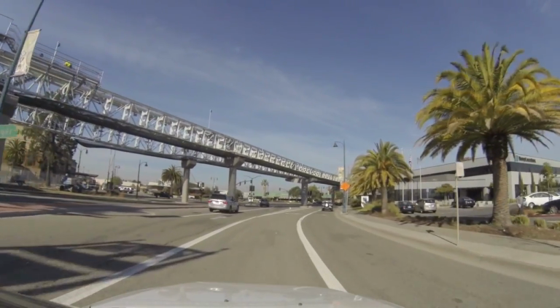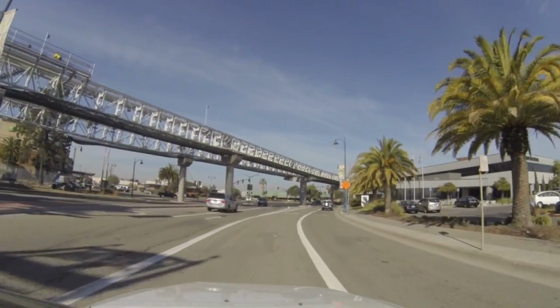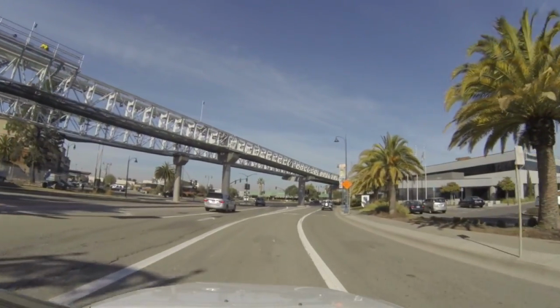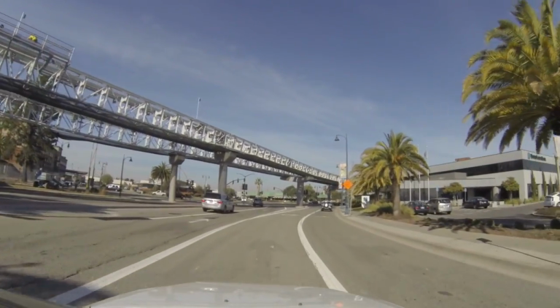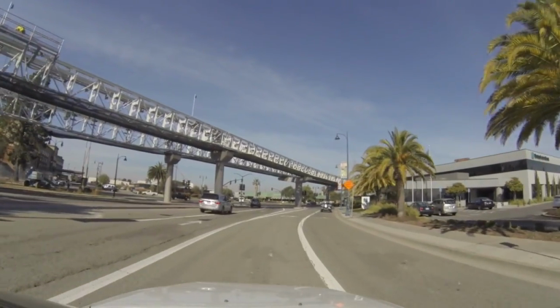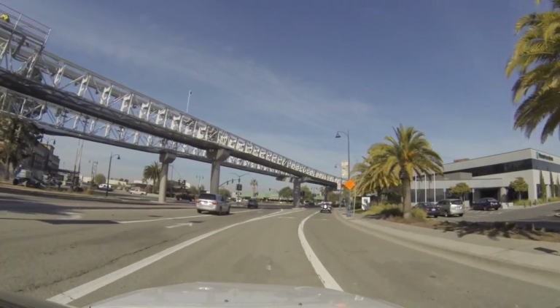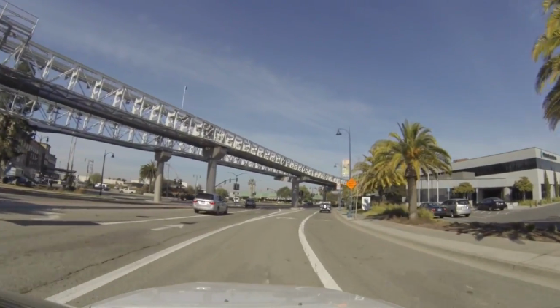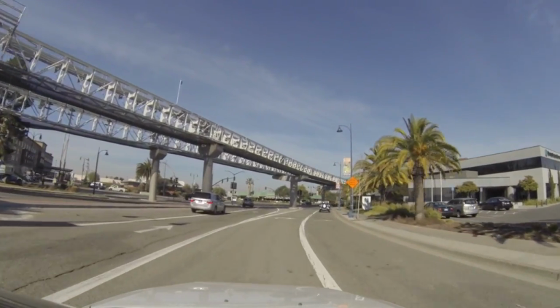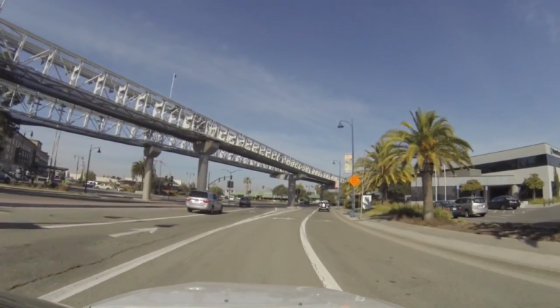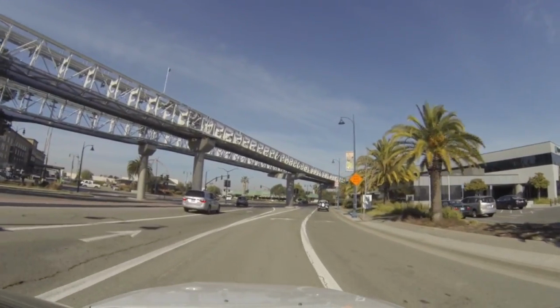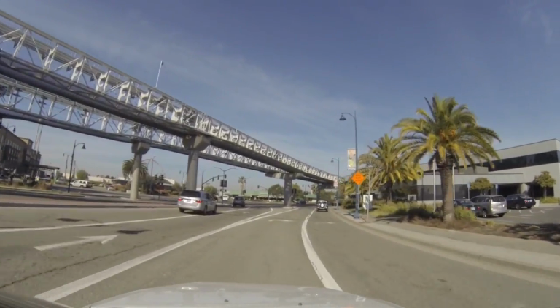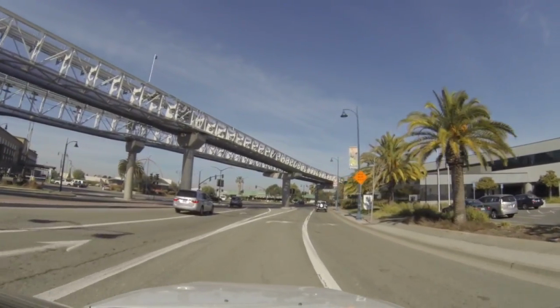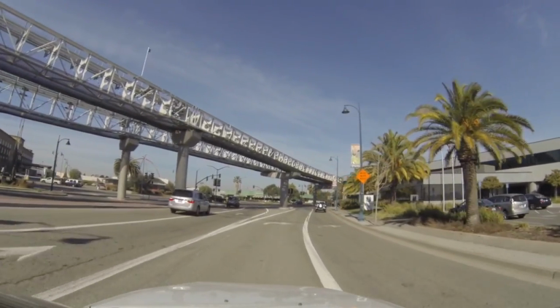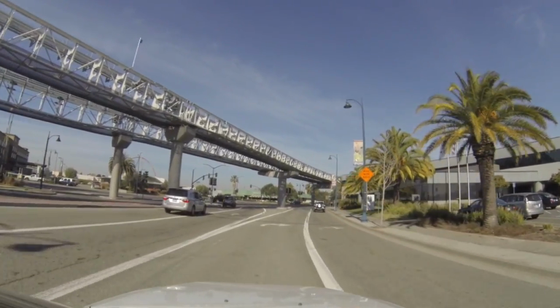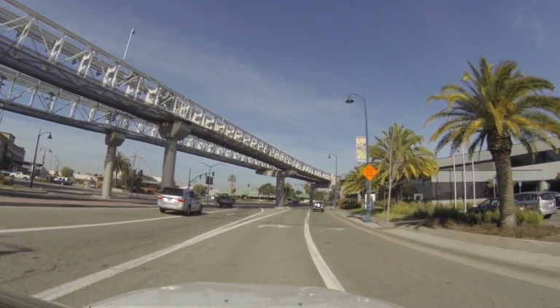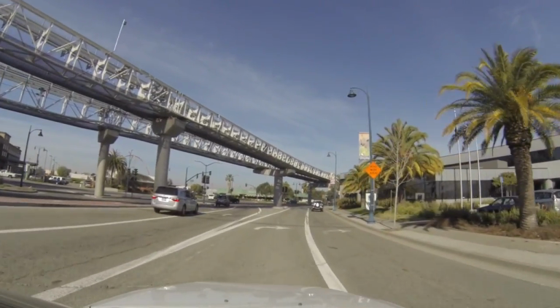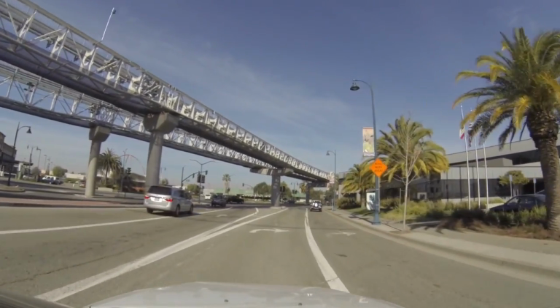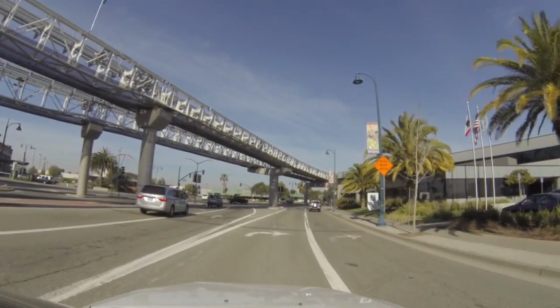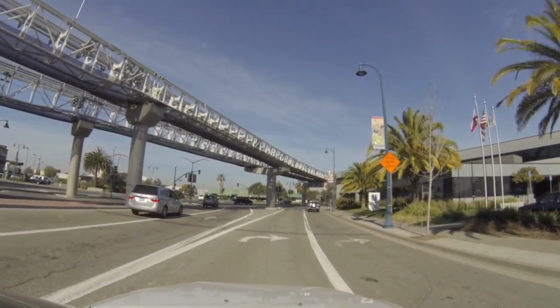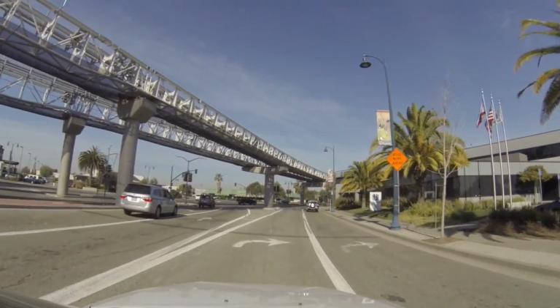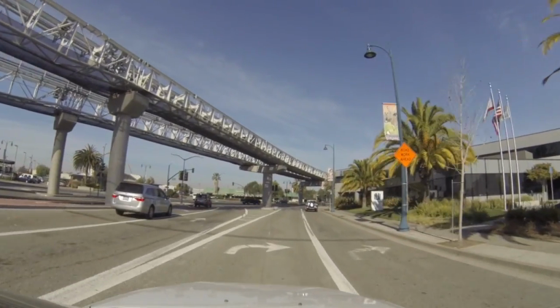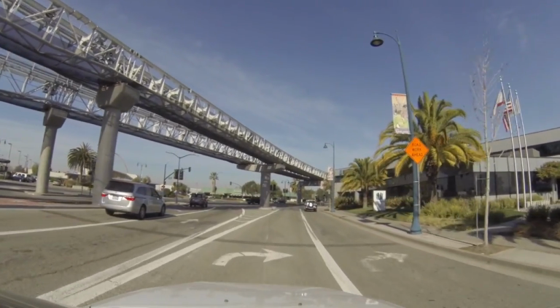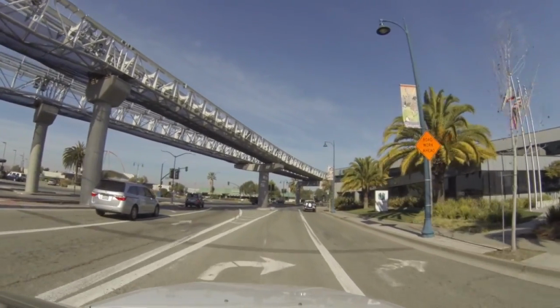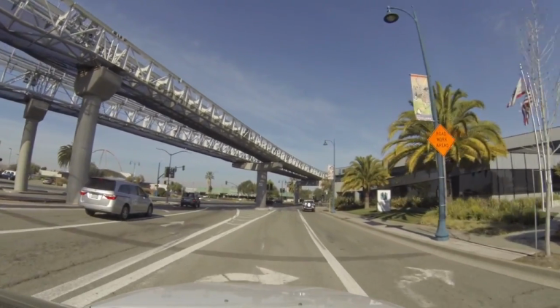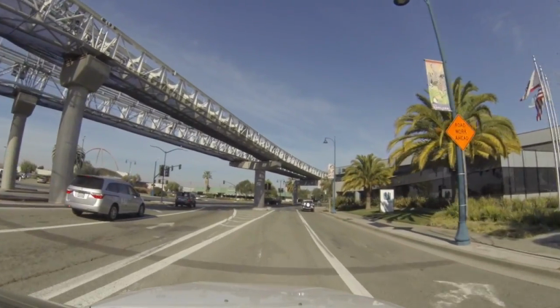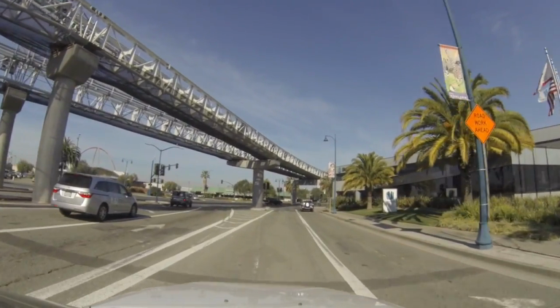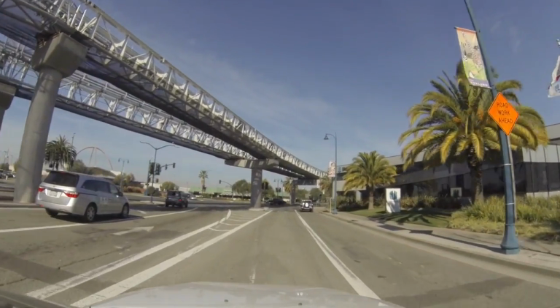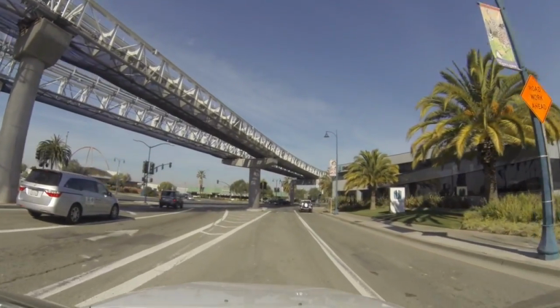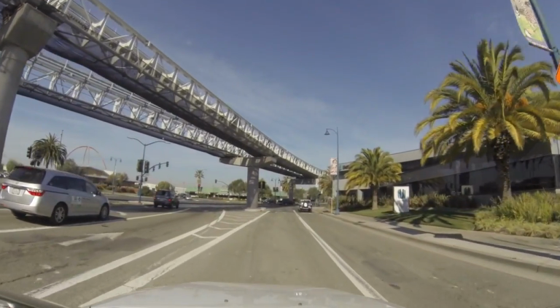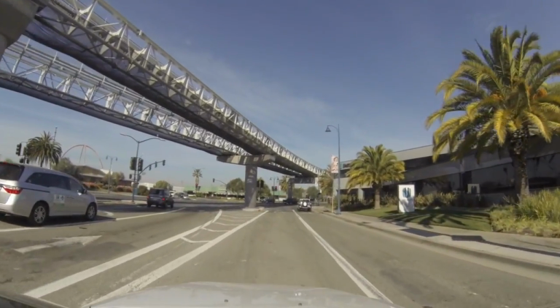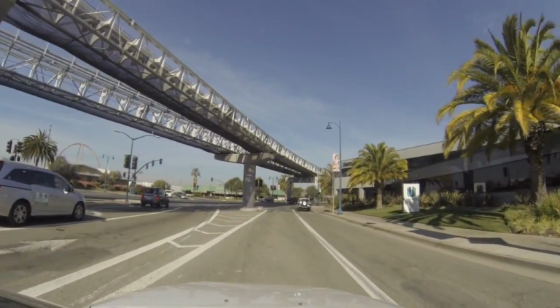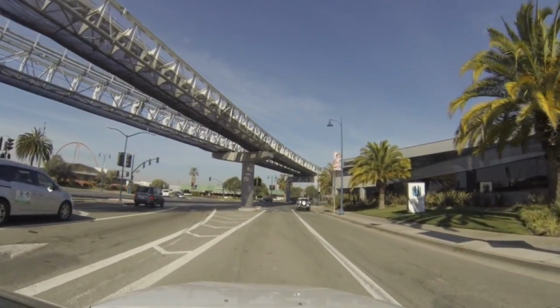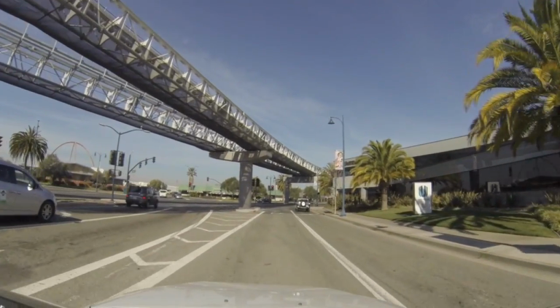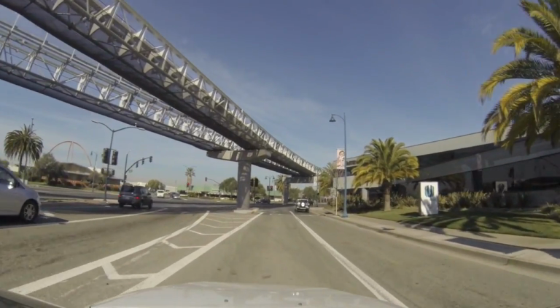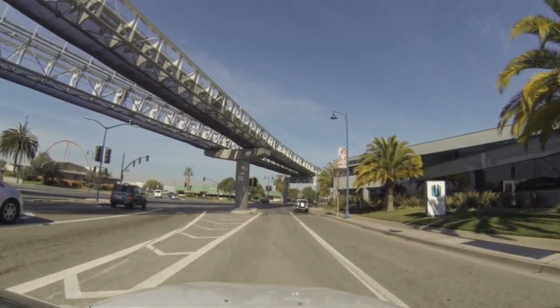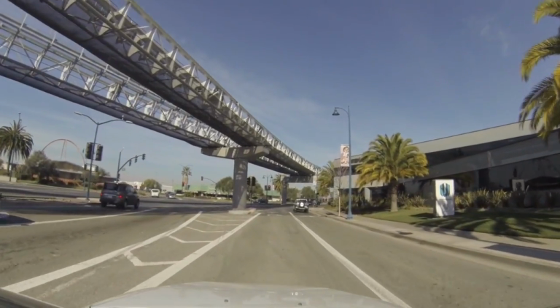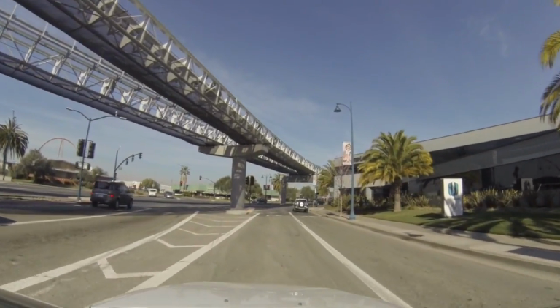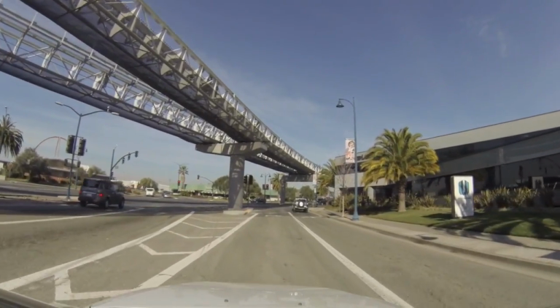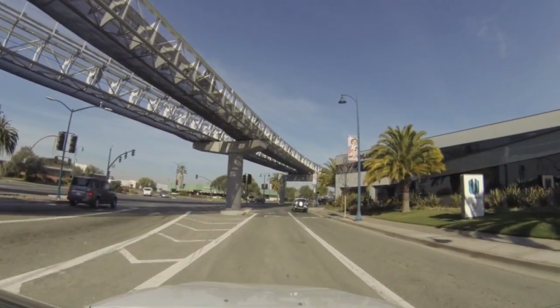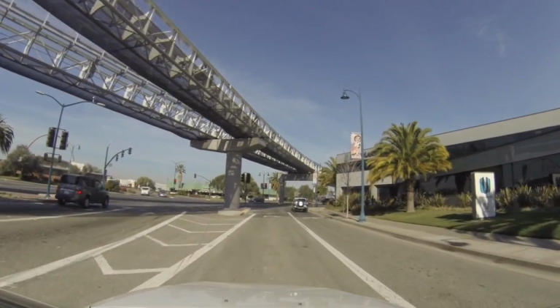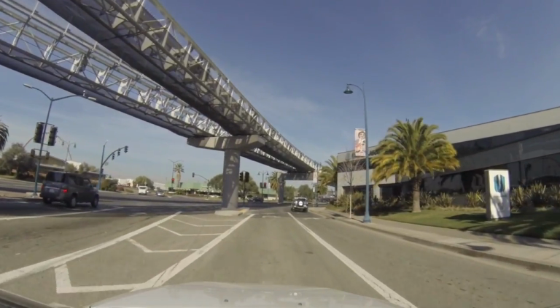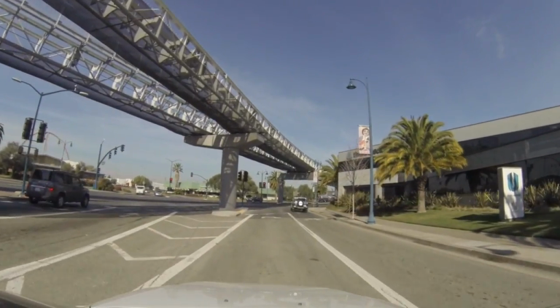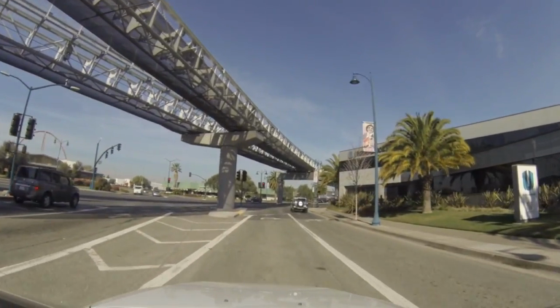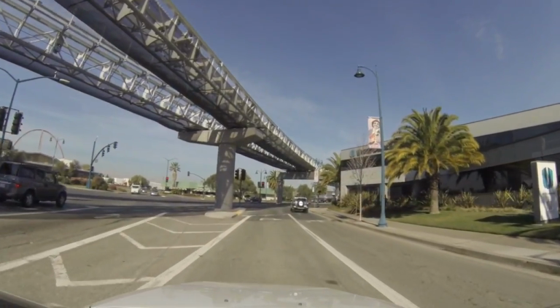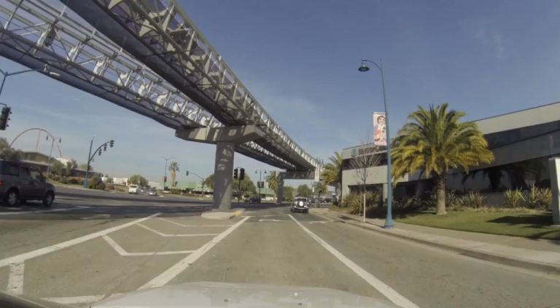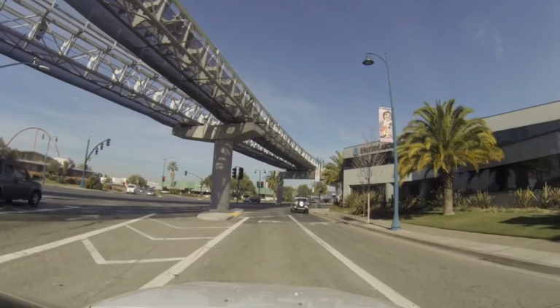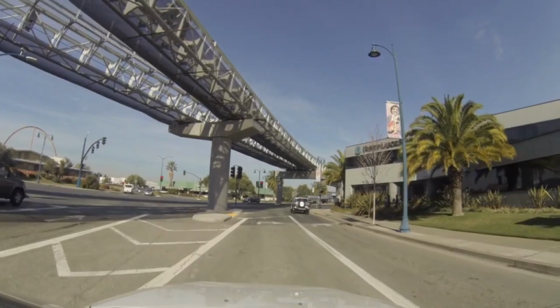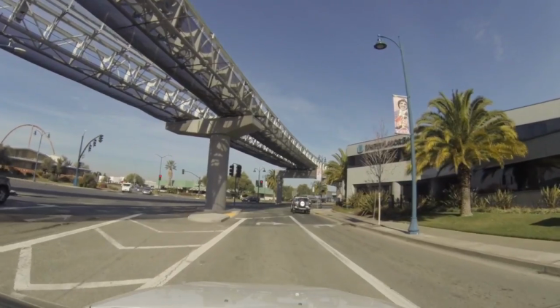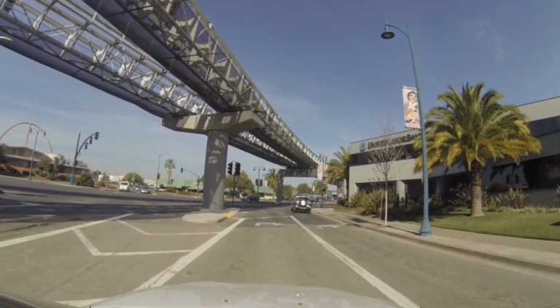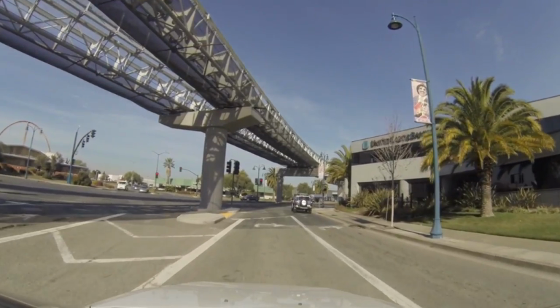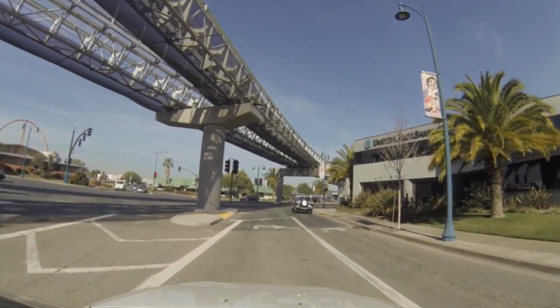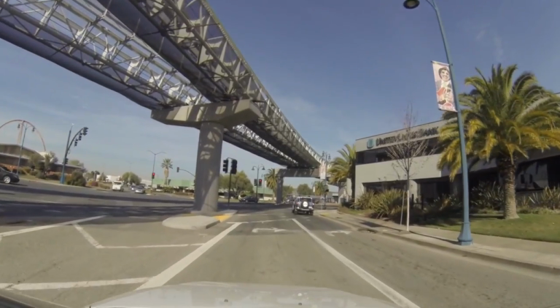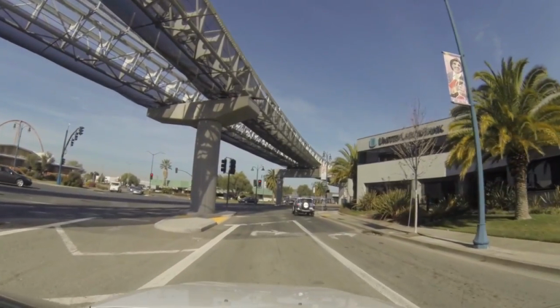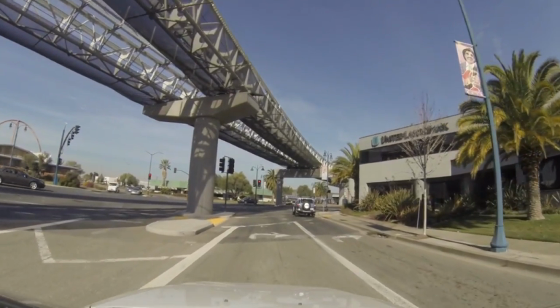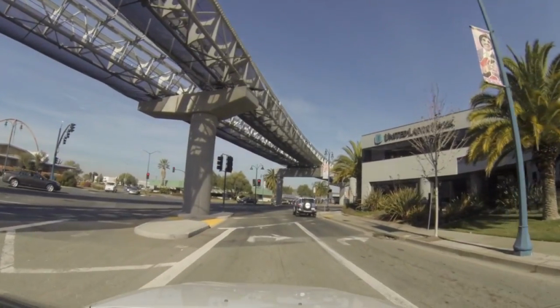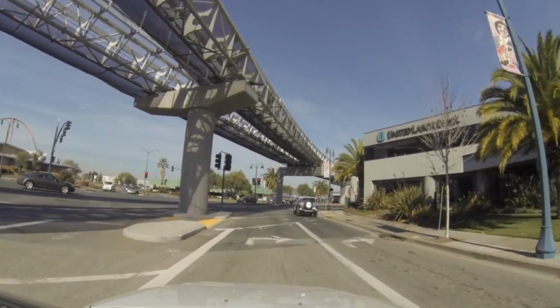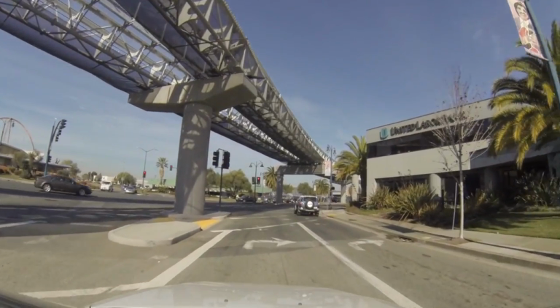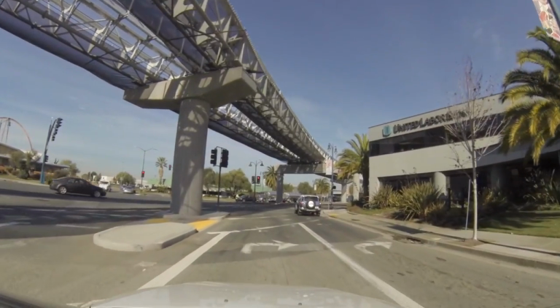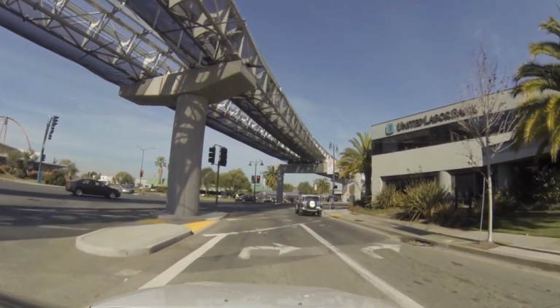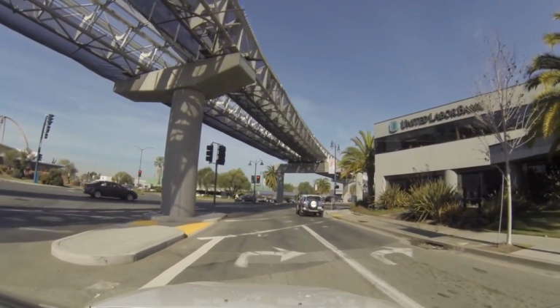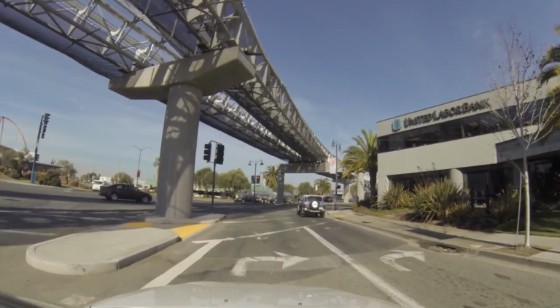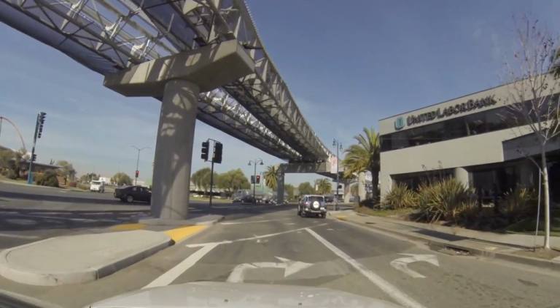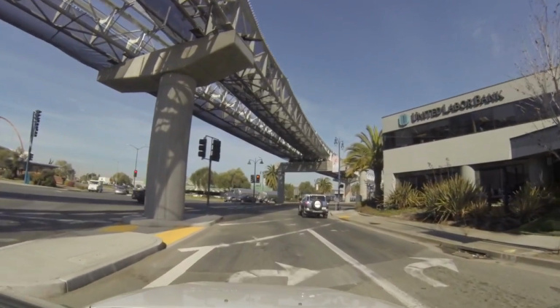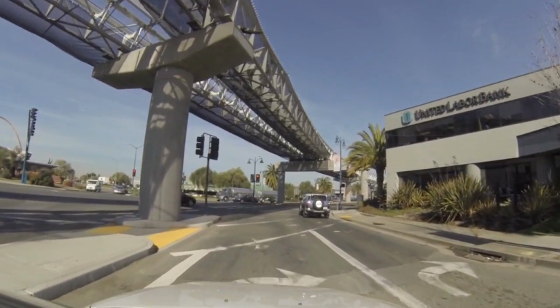You've been driving under the new Oakland Airport Connector tracks to BART. Now the first test cars have arrived.